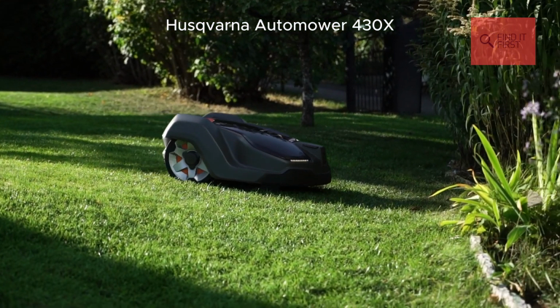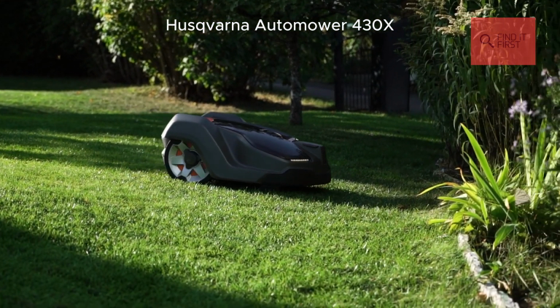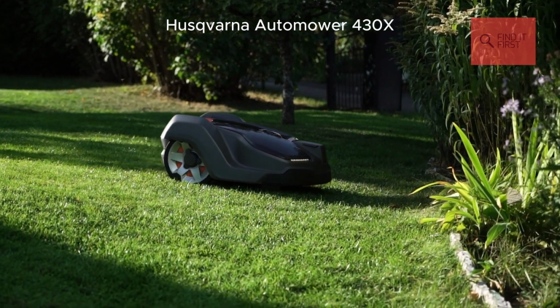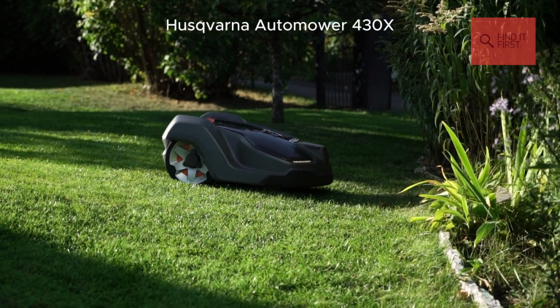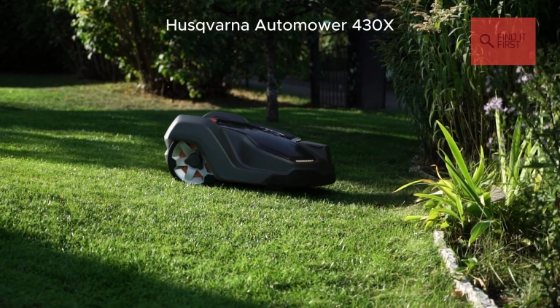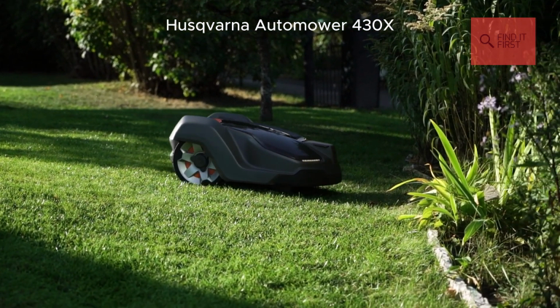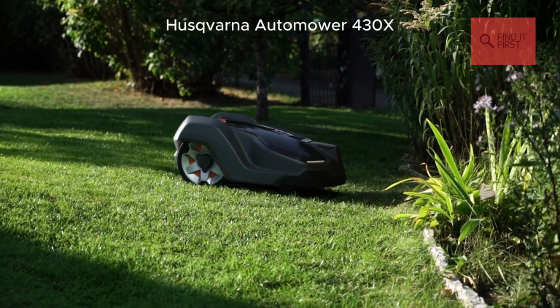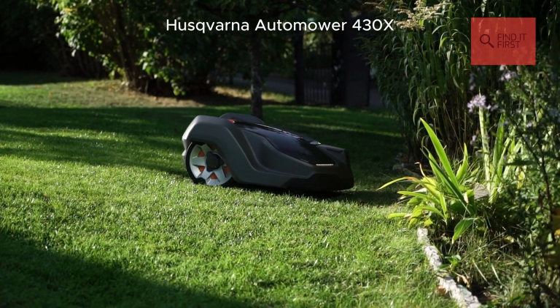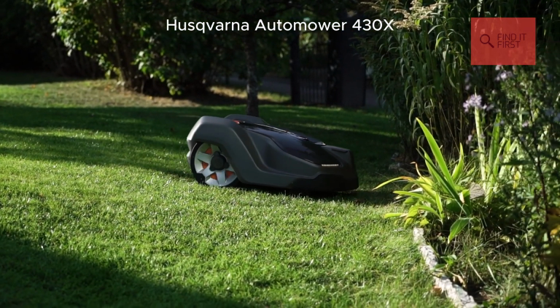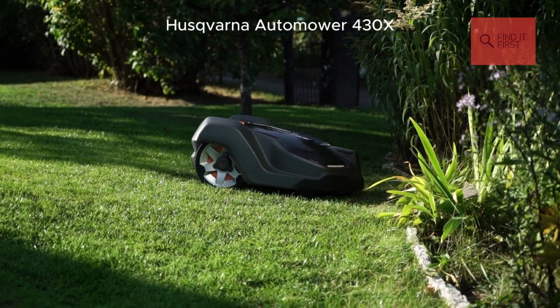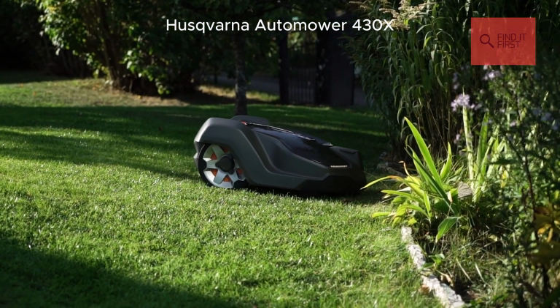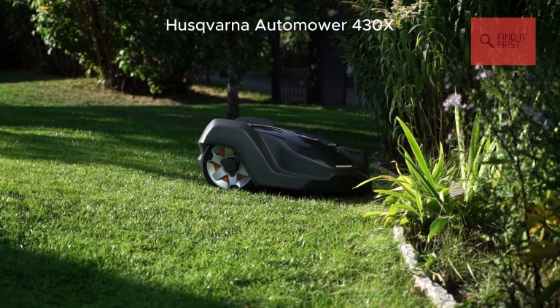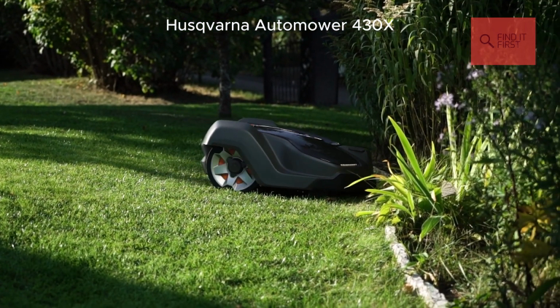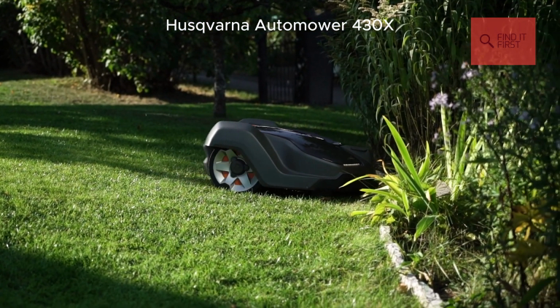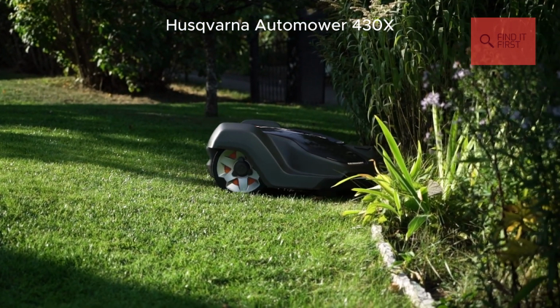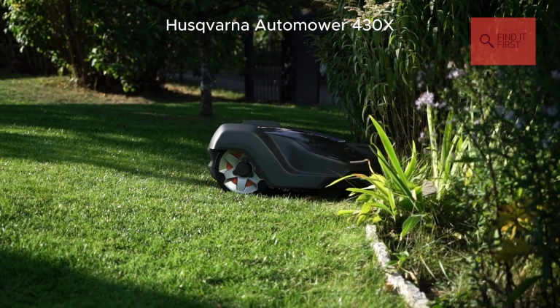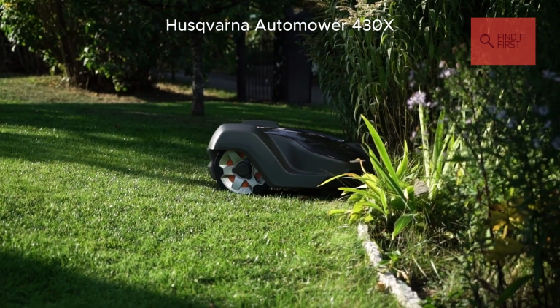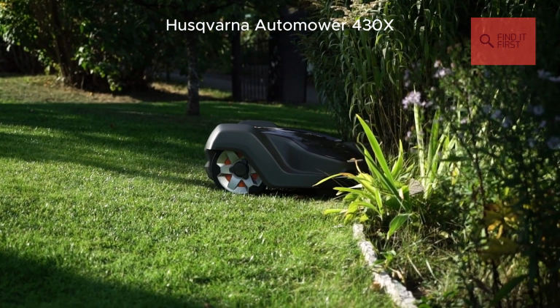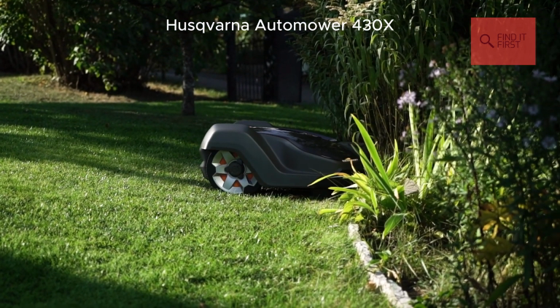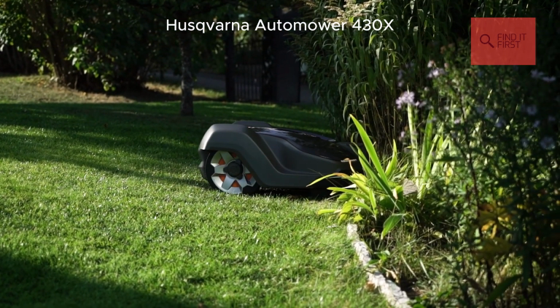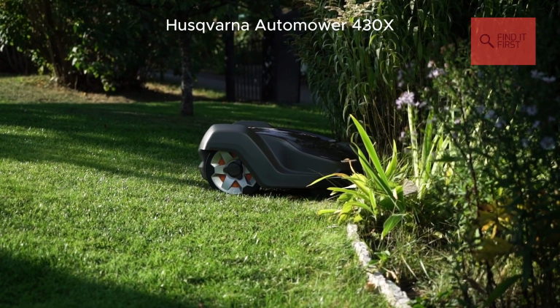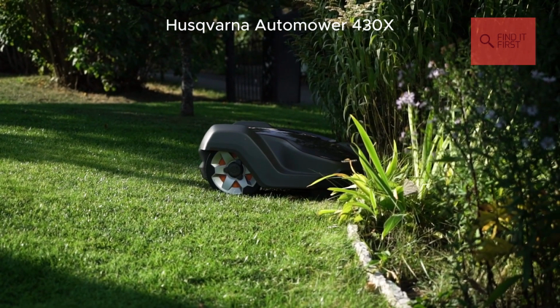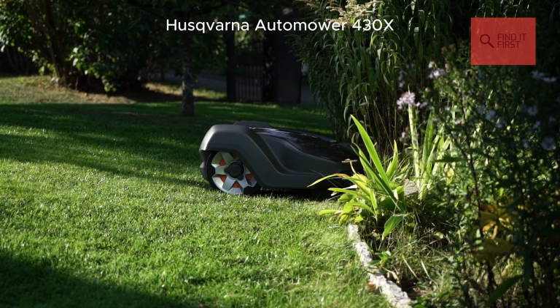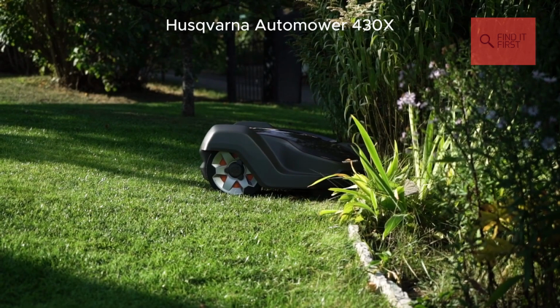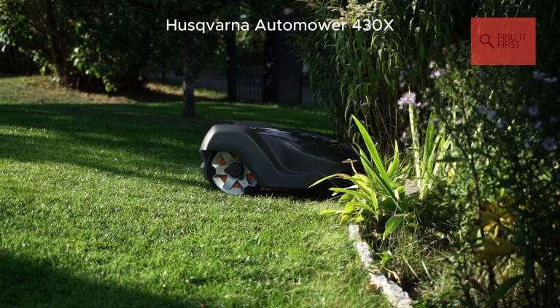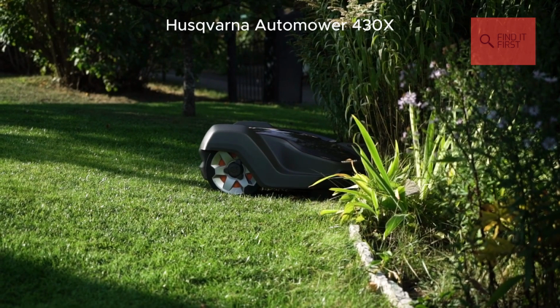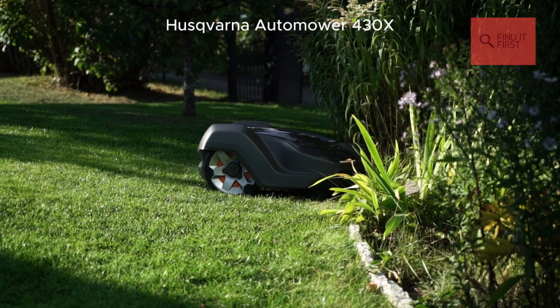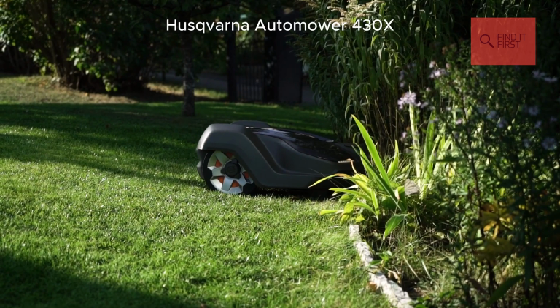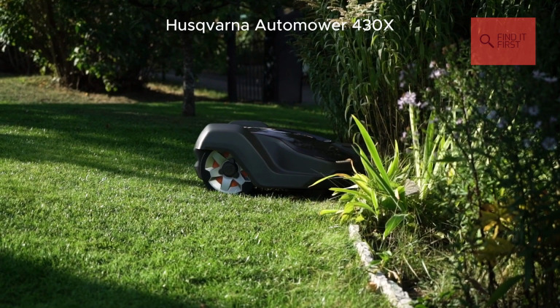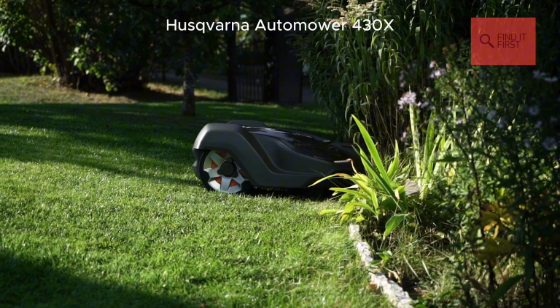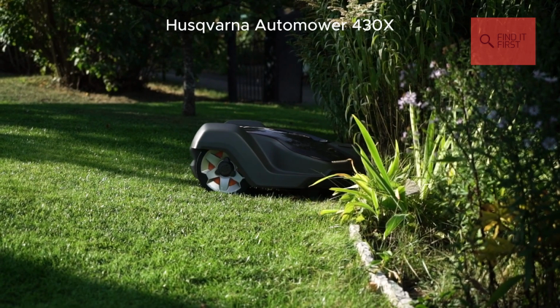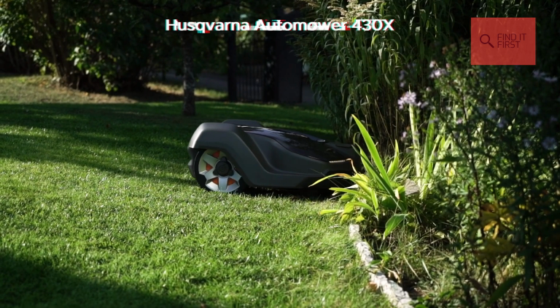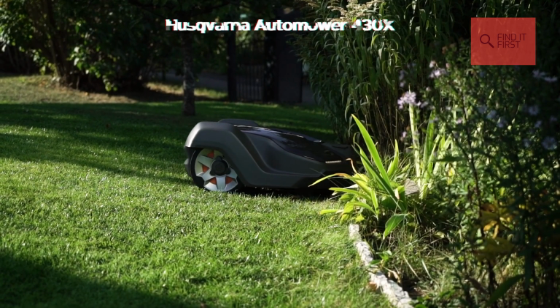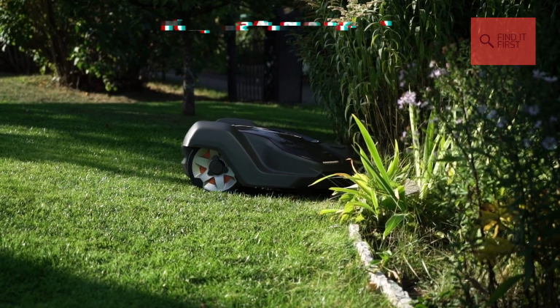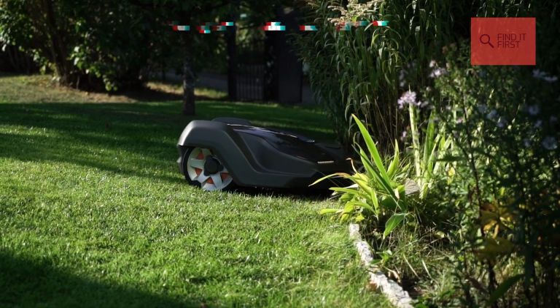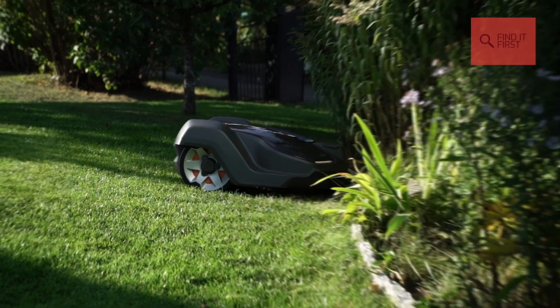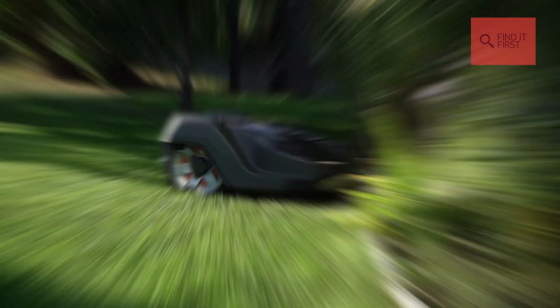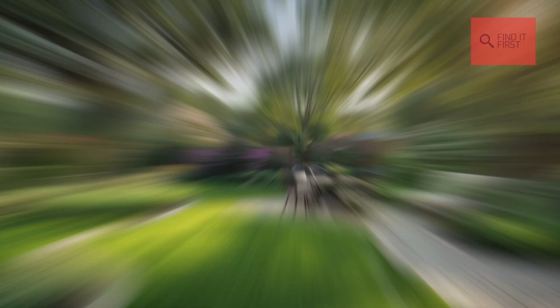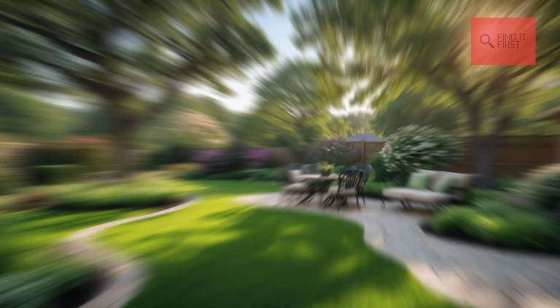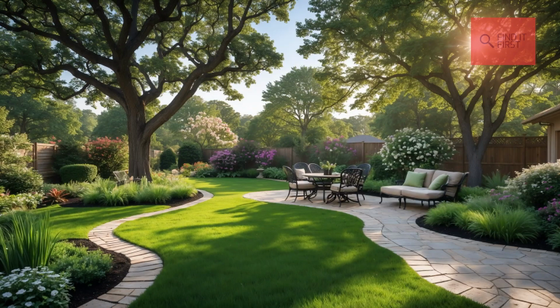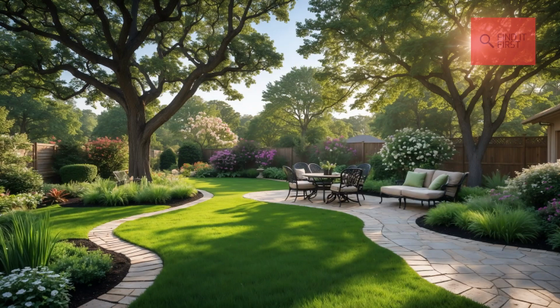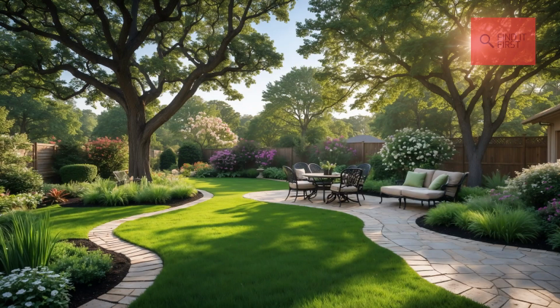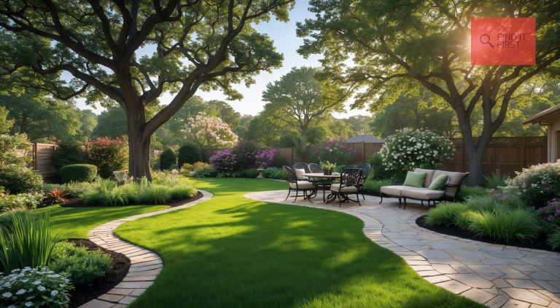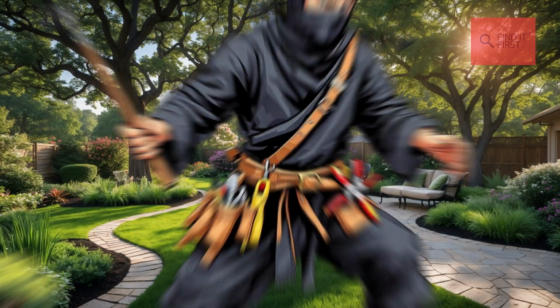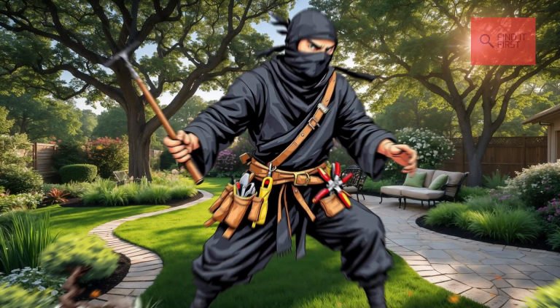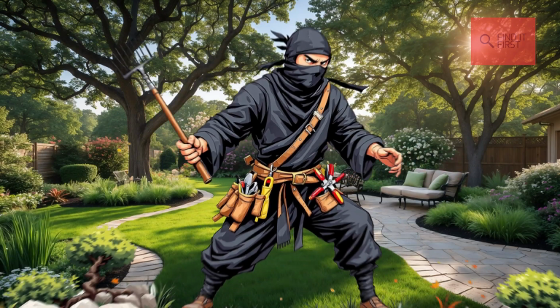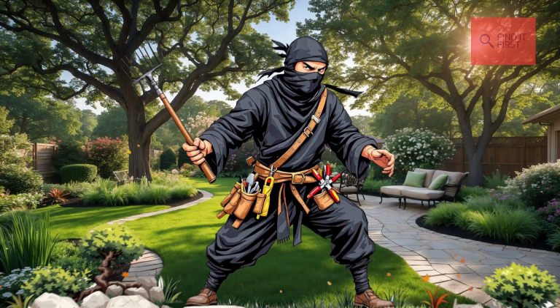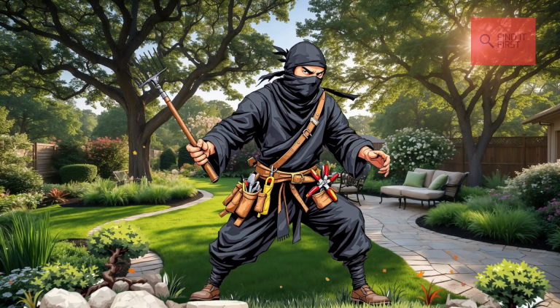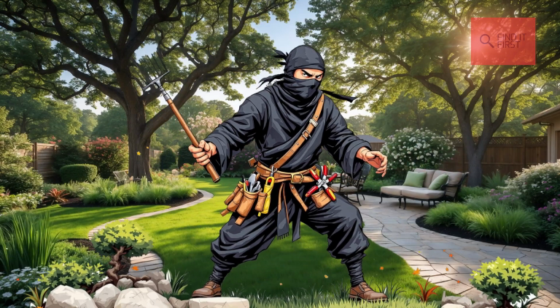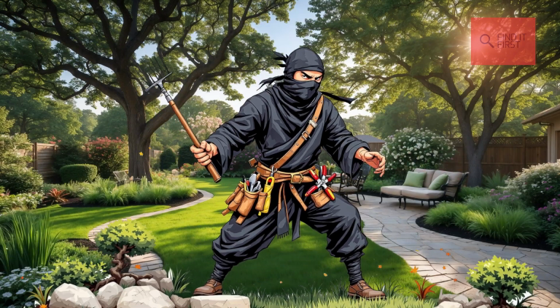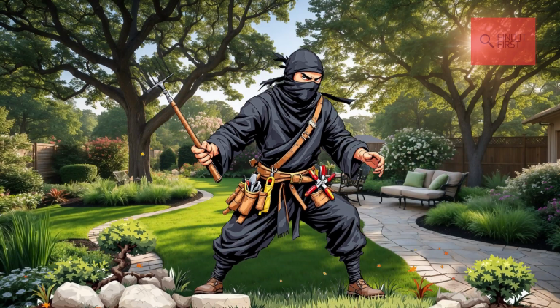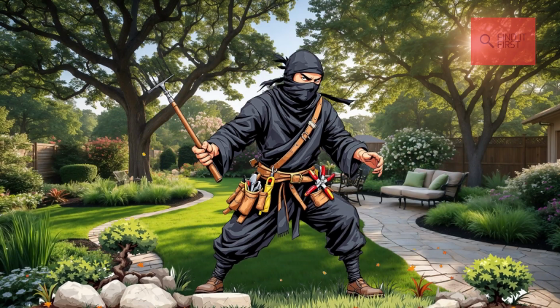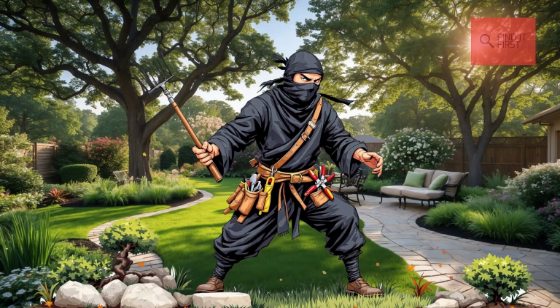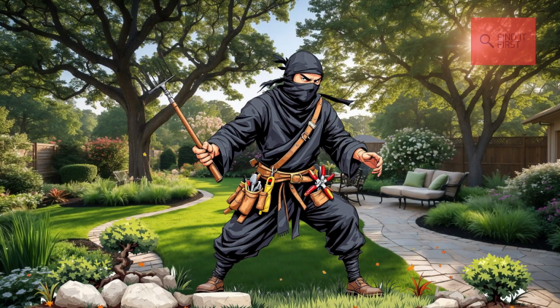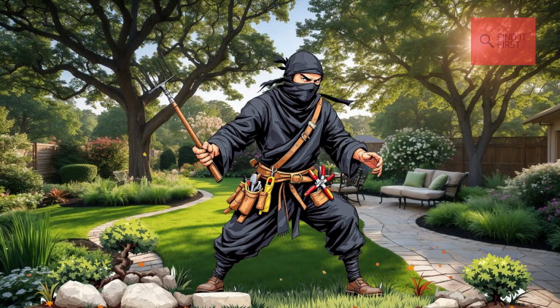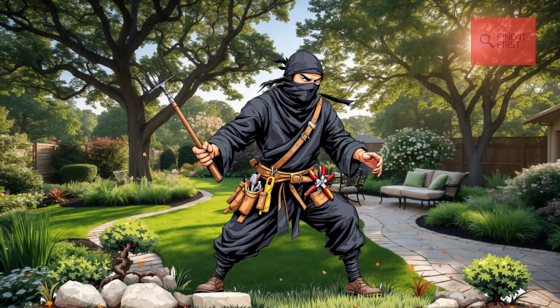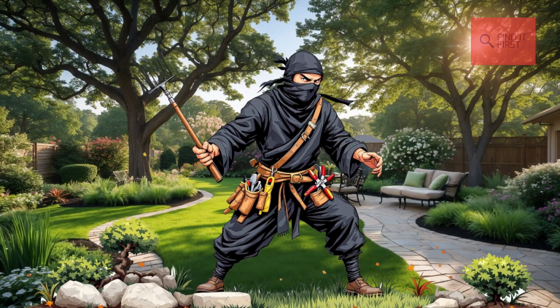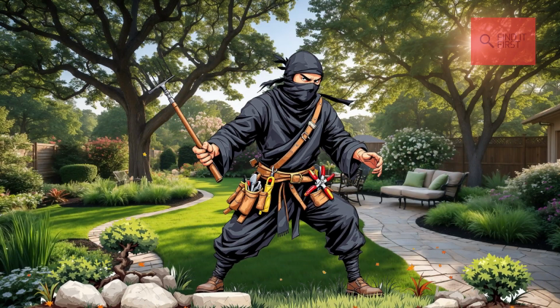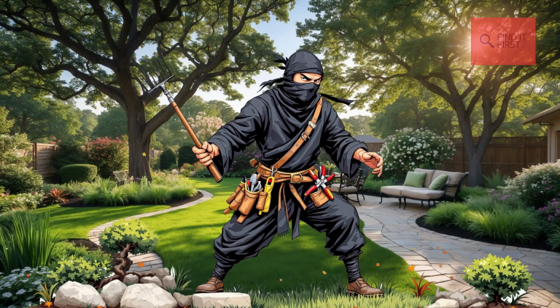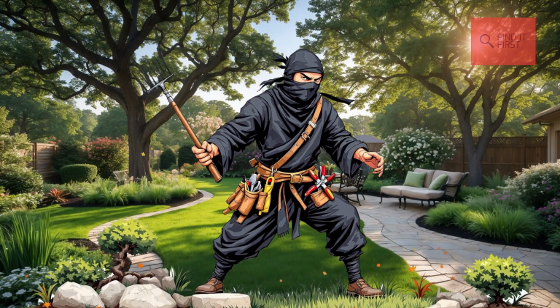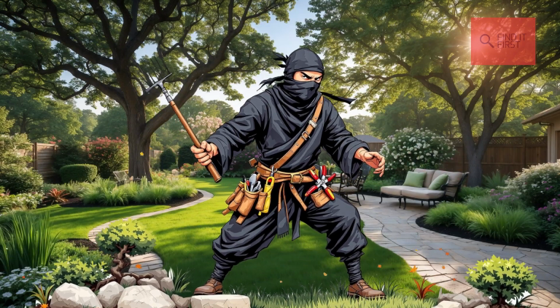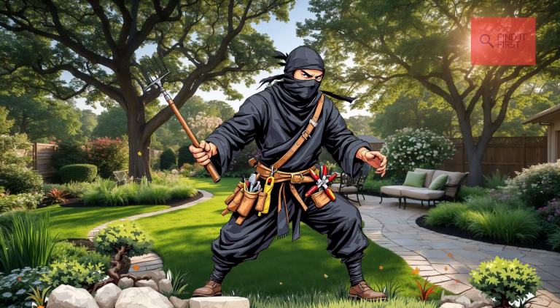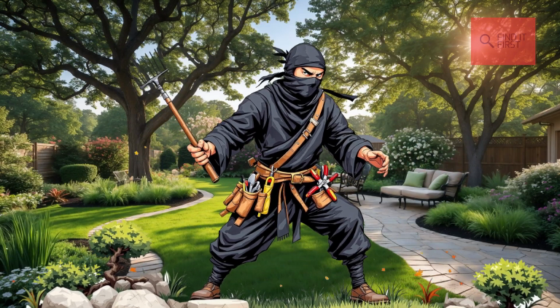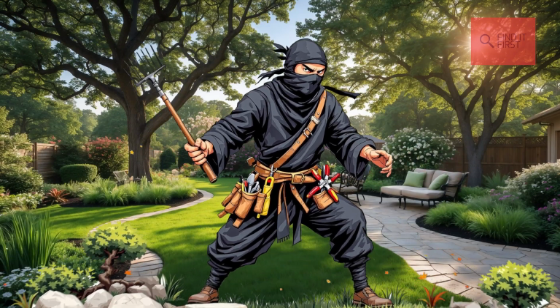If you've got a bigger yard with tricky terrain, the Automower 430X is like having a landscaping ninja on your team.